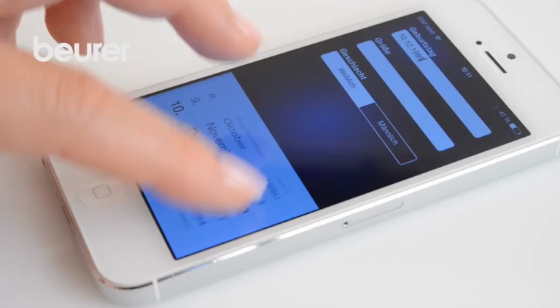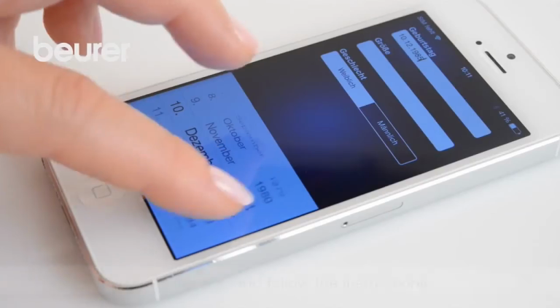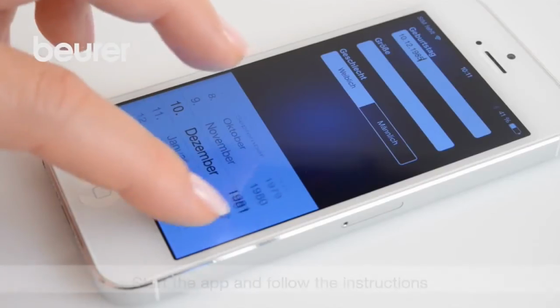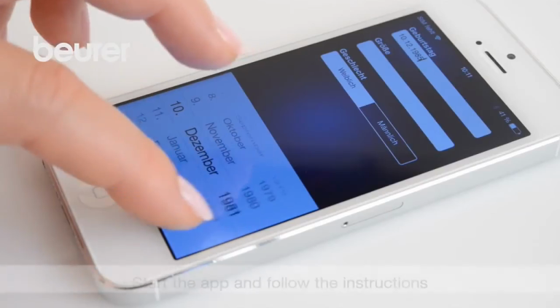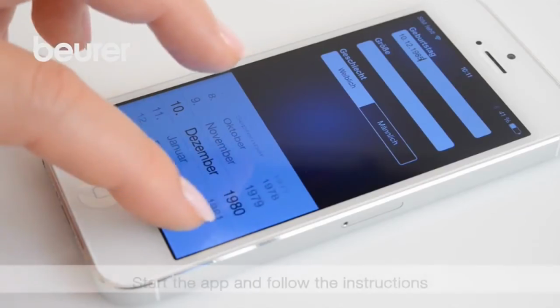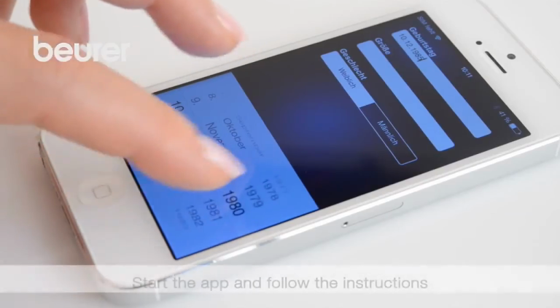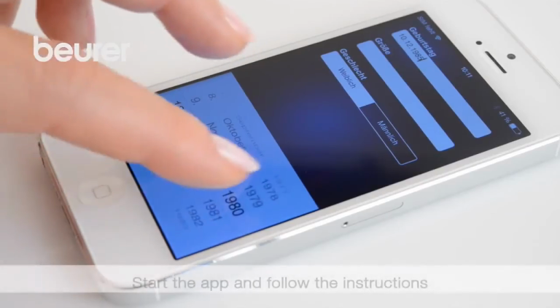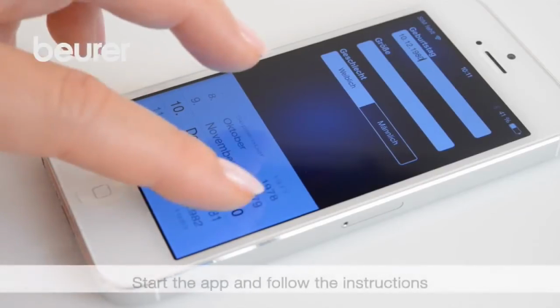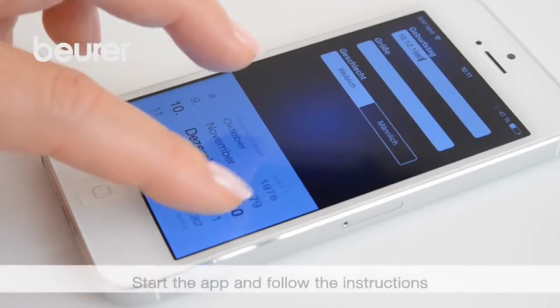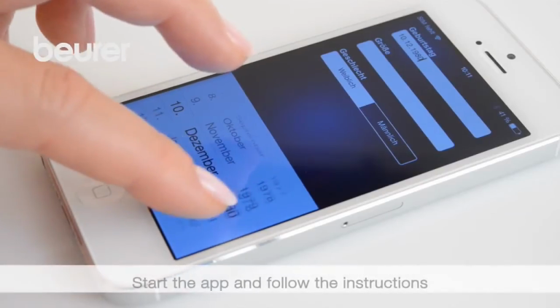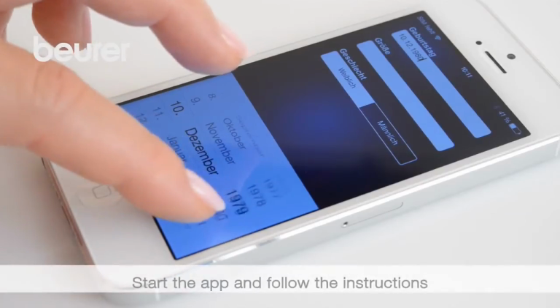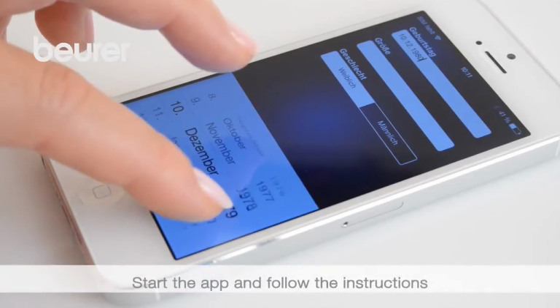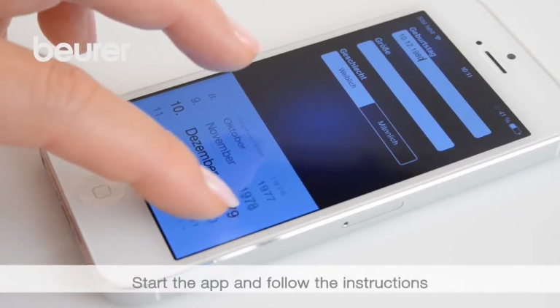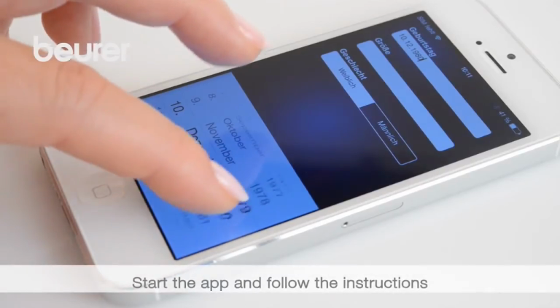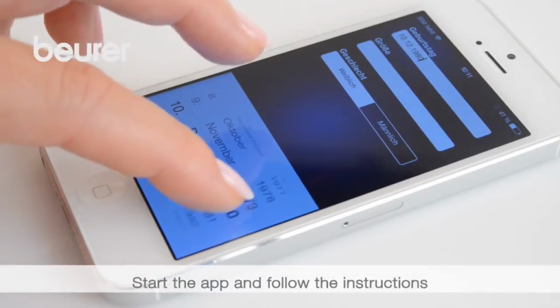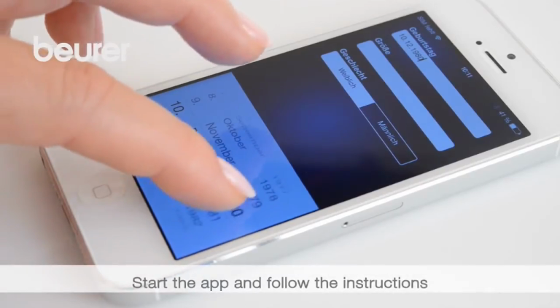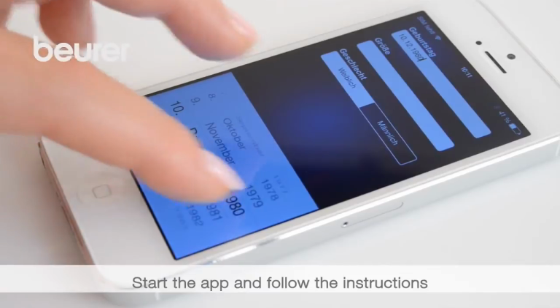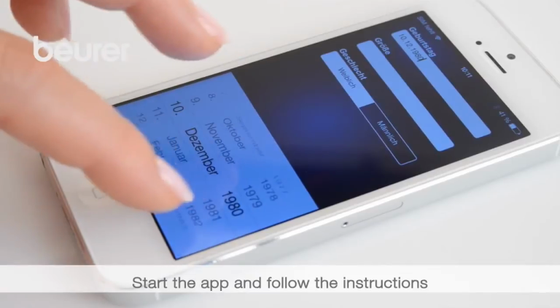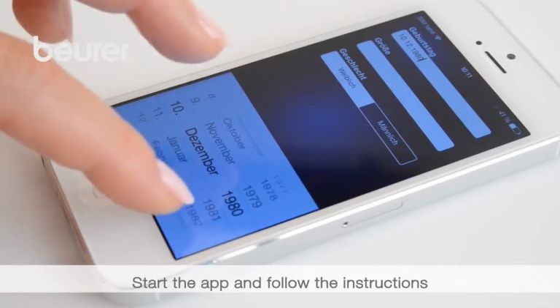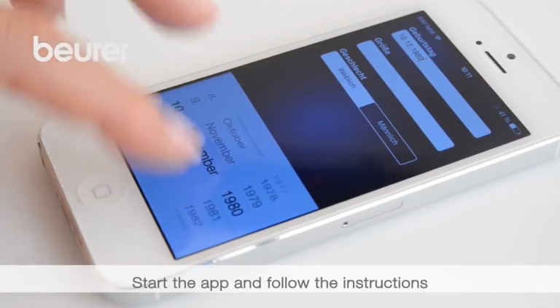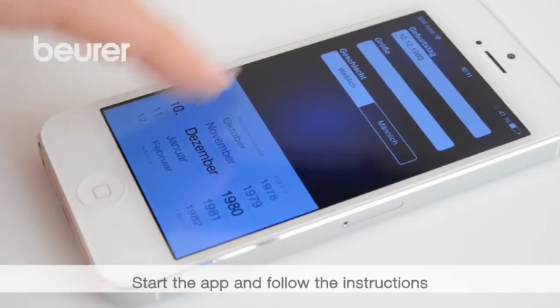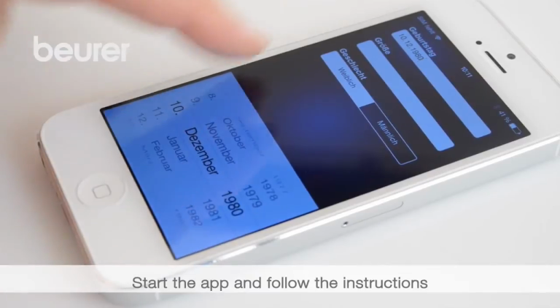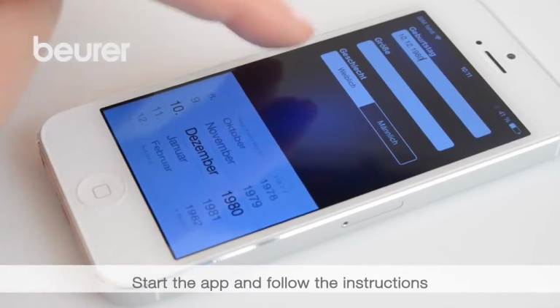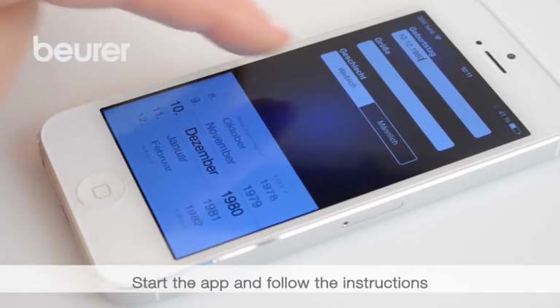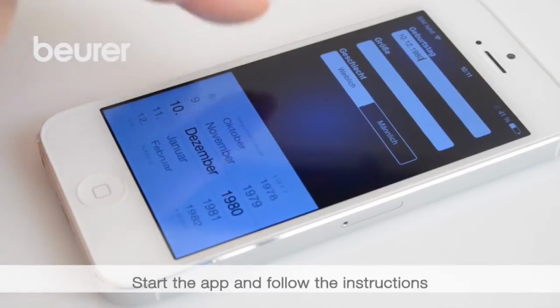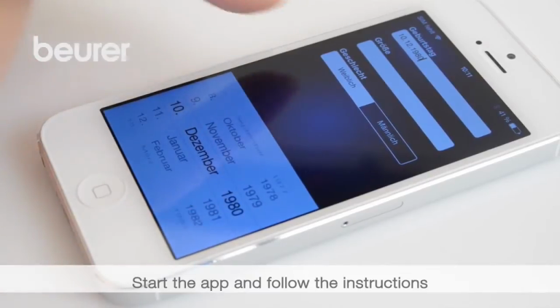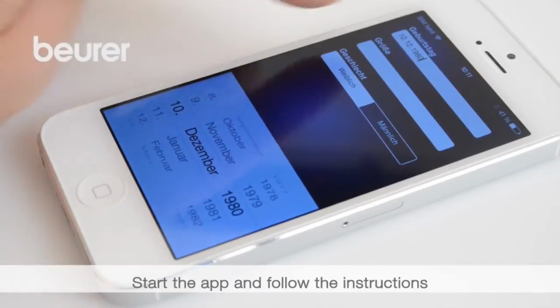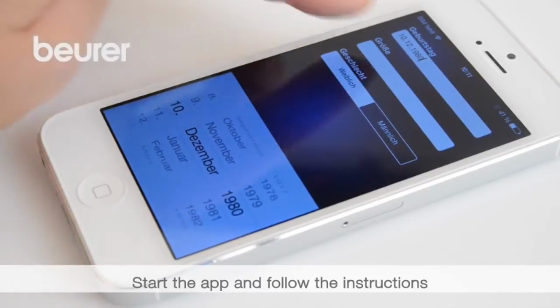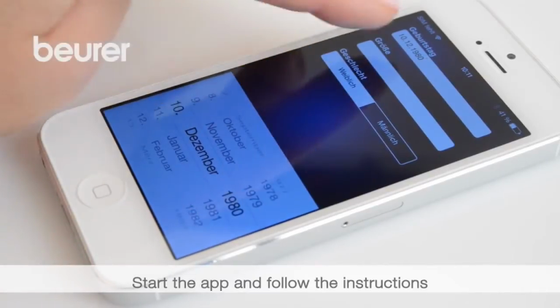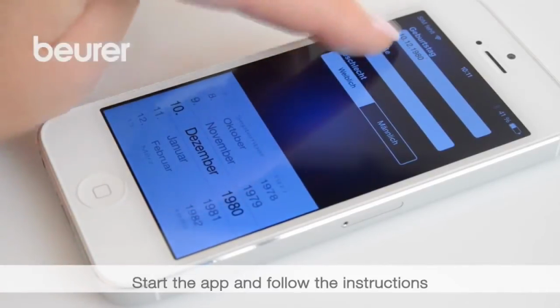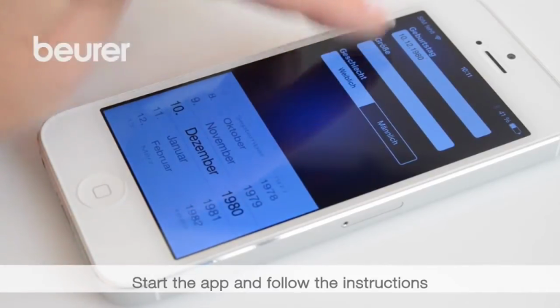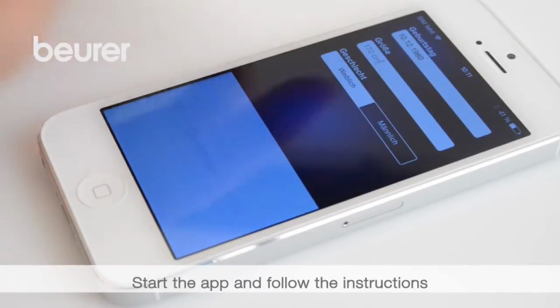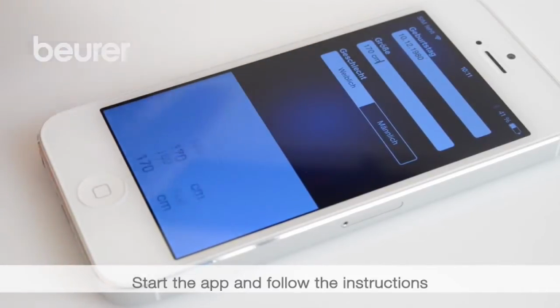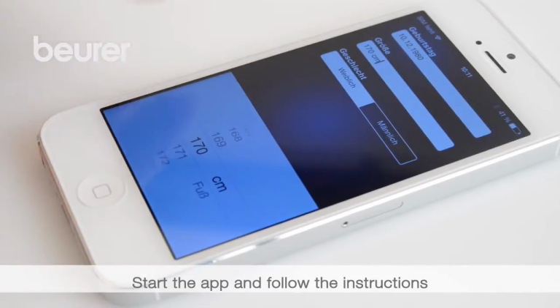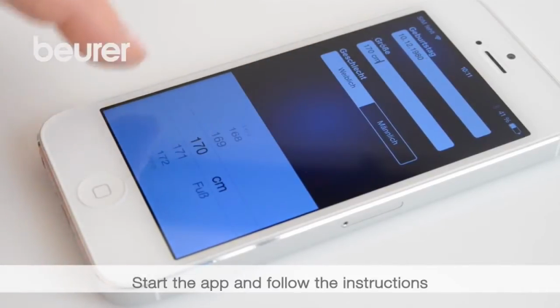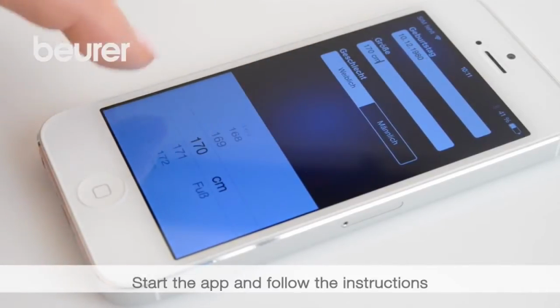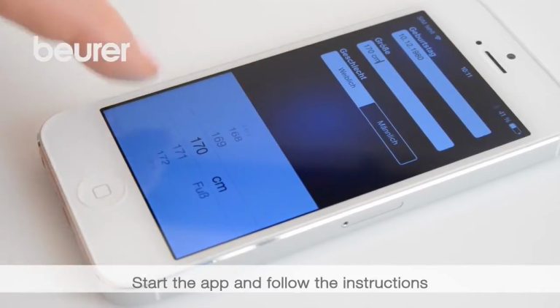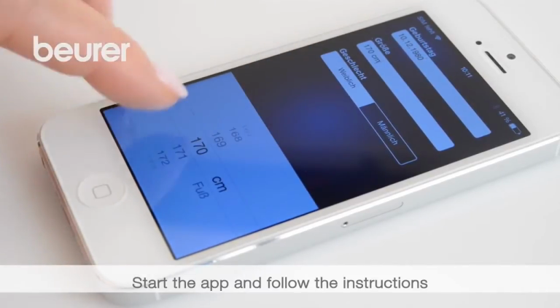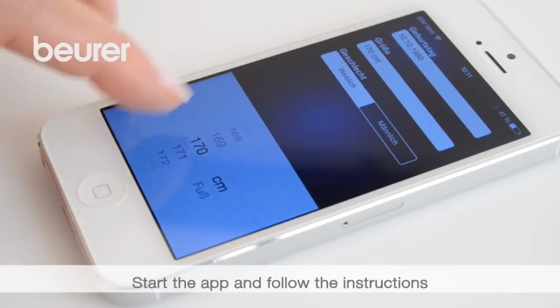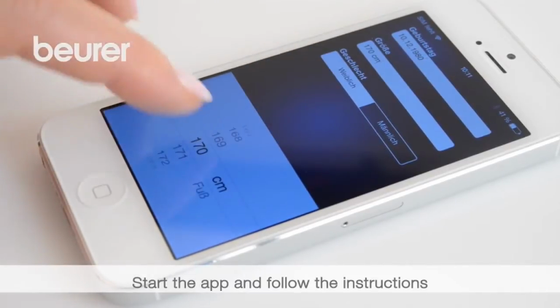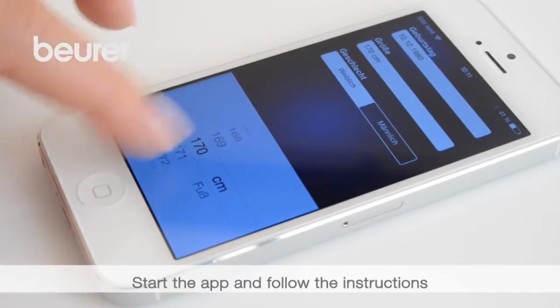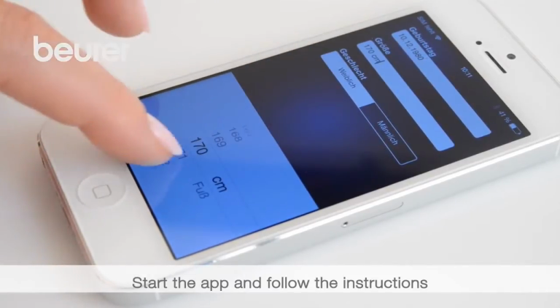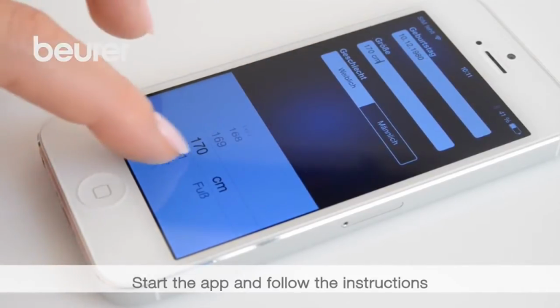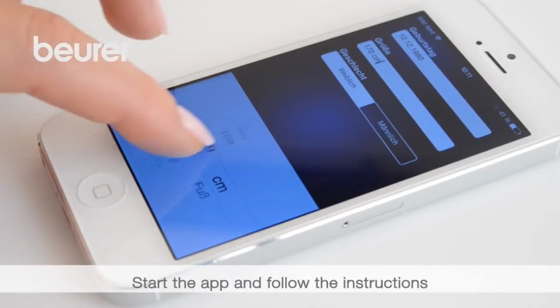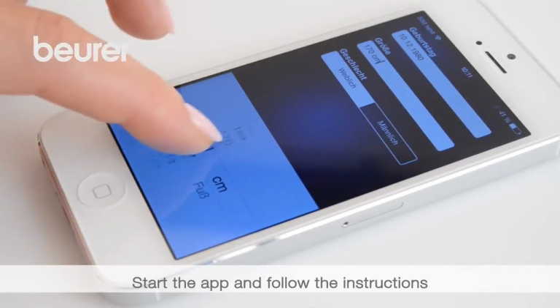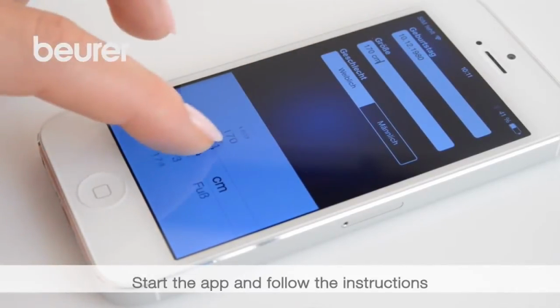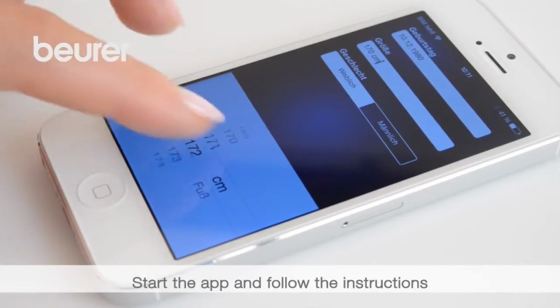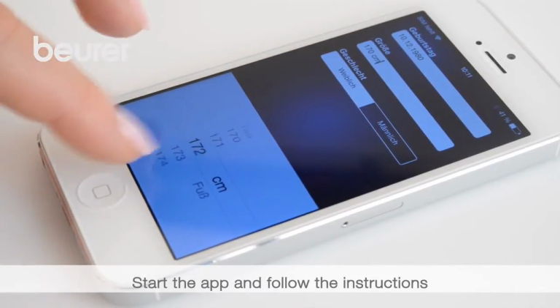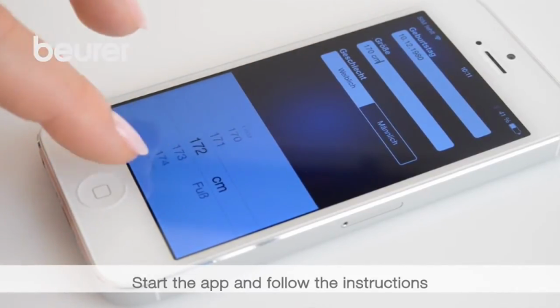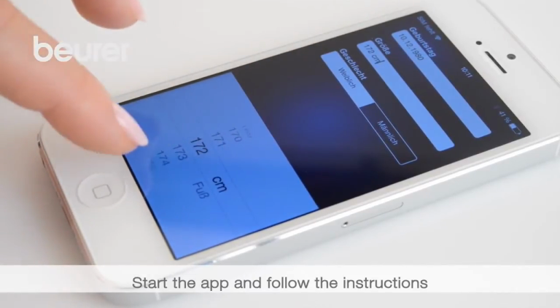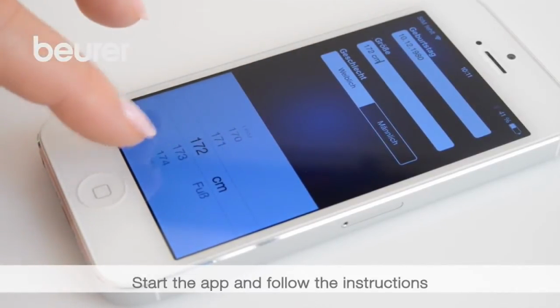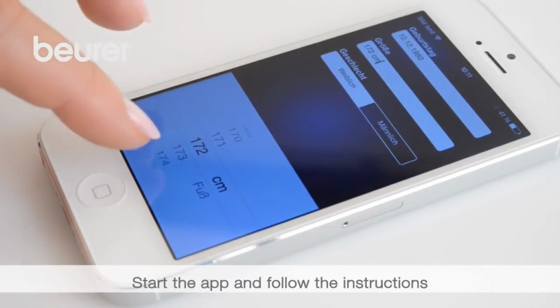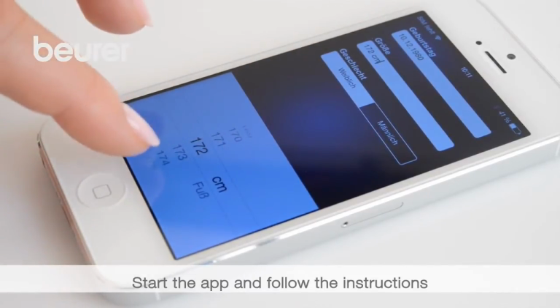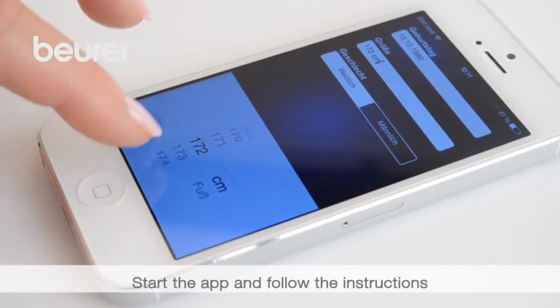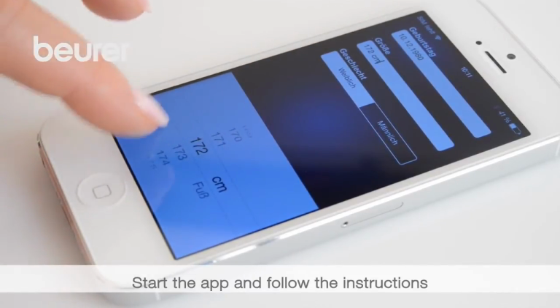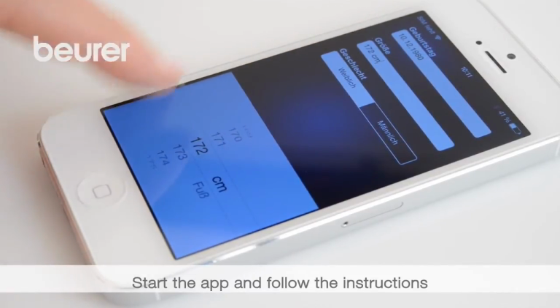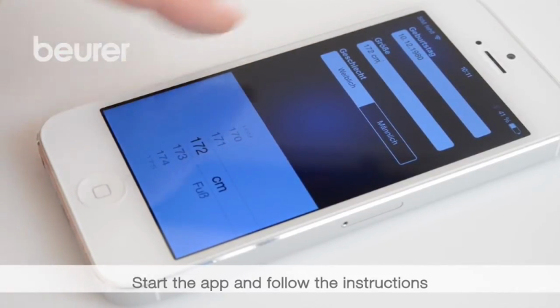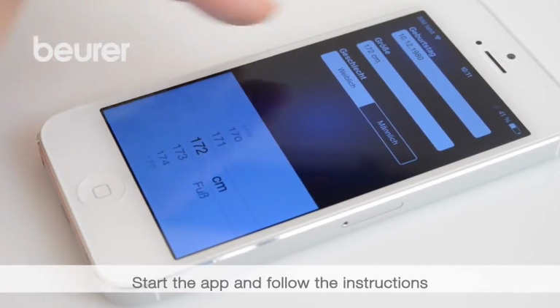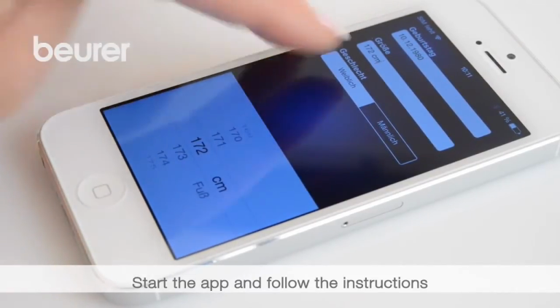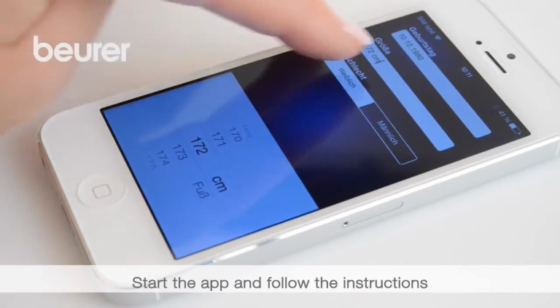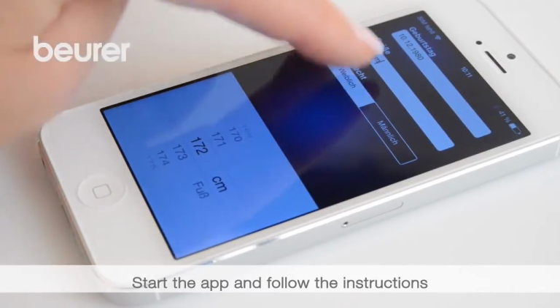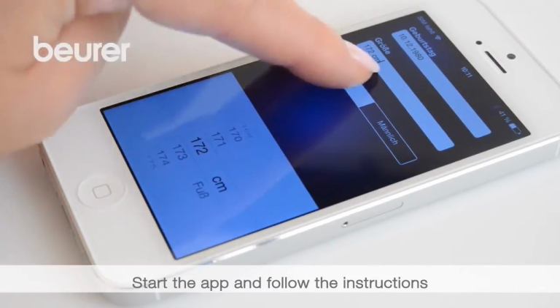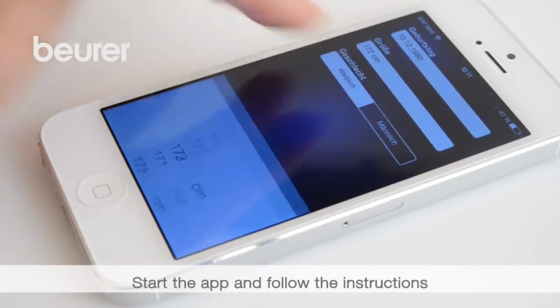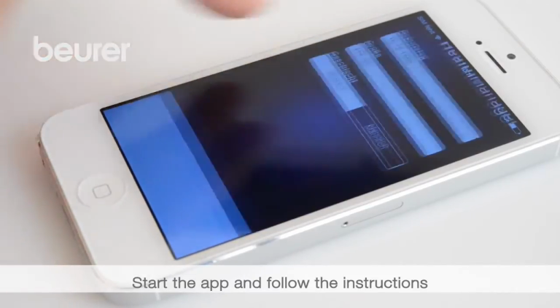Start the app and follow the instructions. Enter your personal details: height, age, and gender.